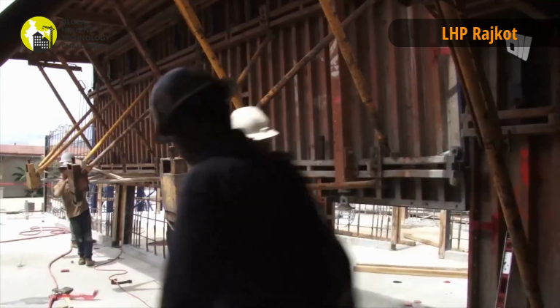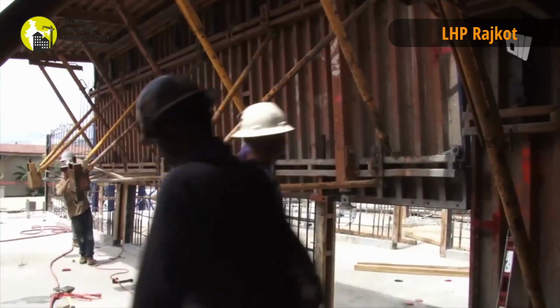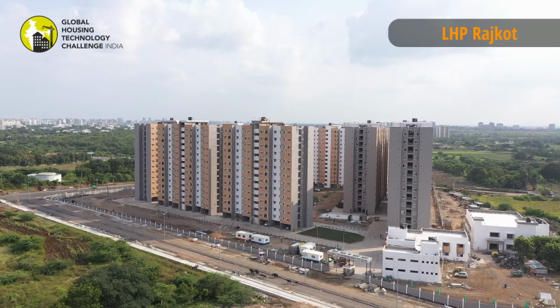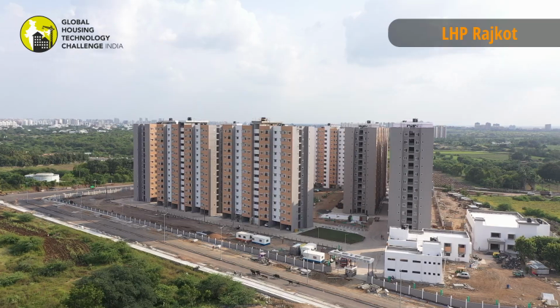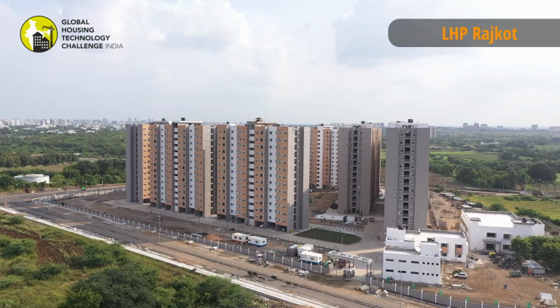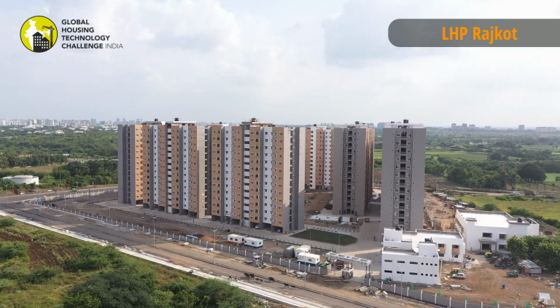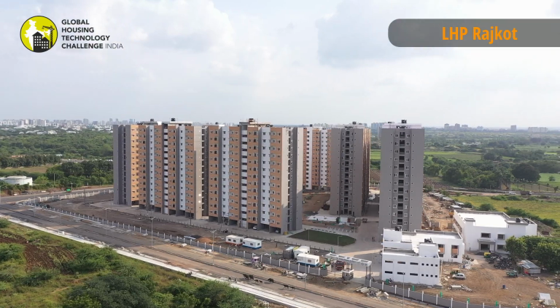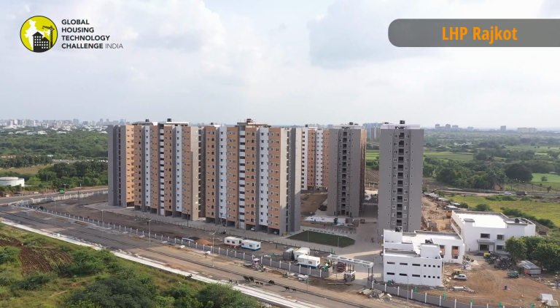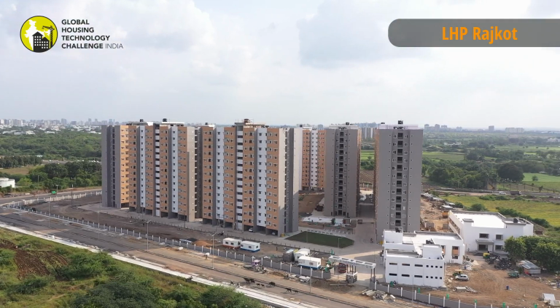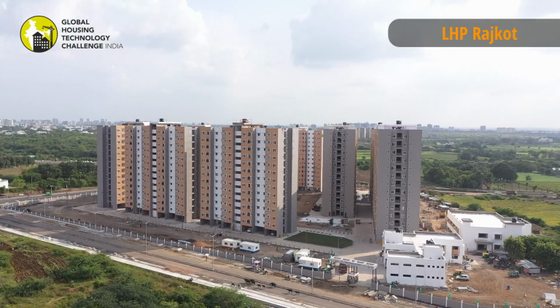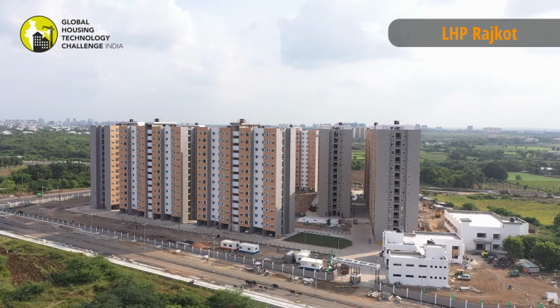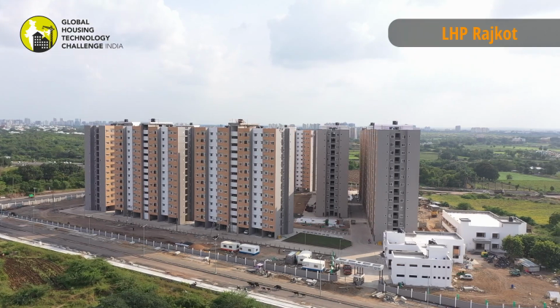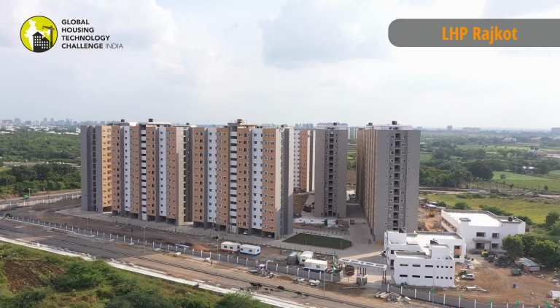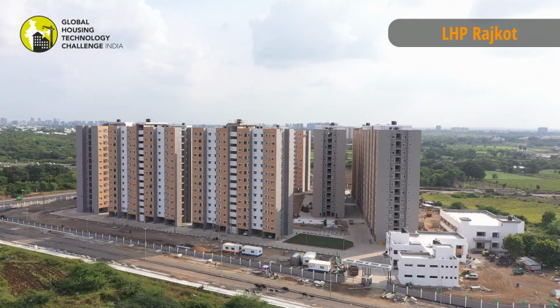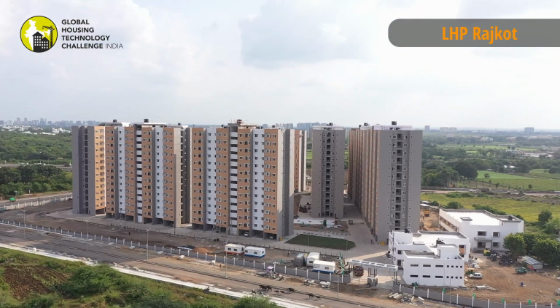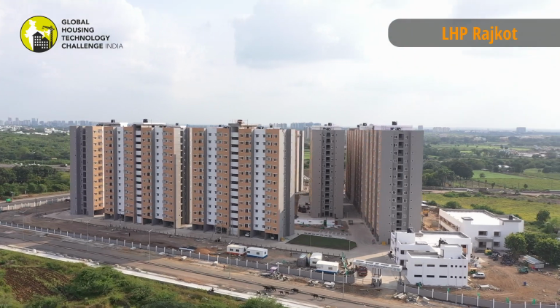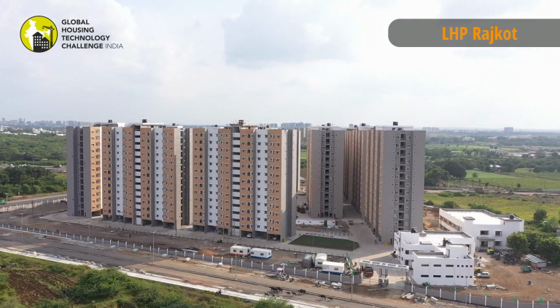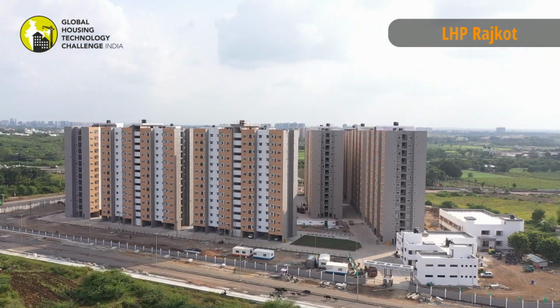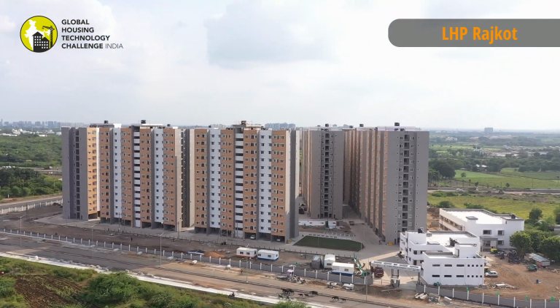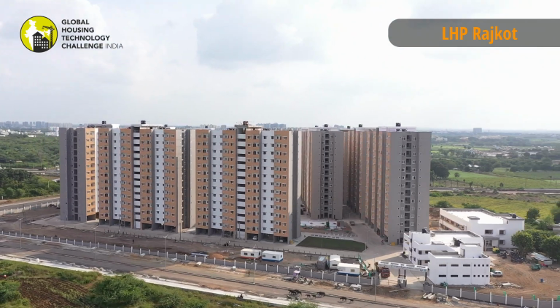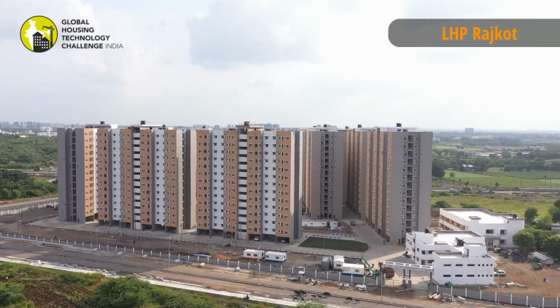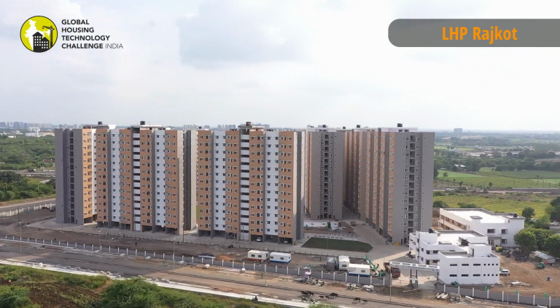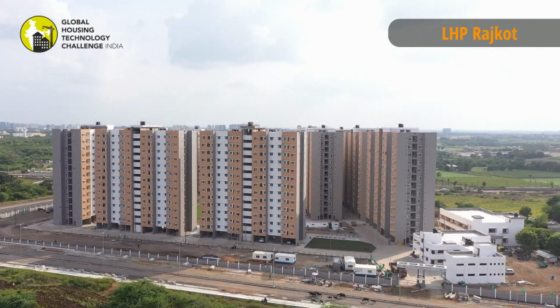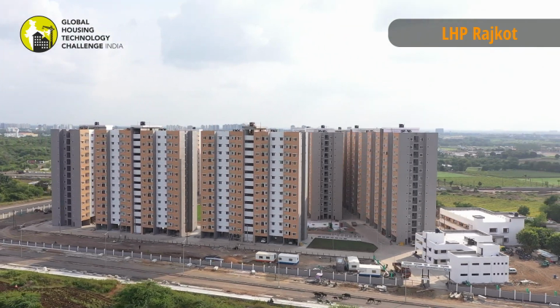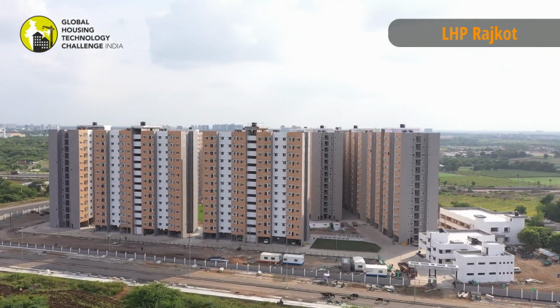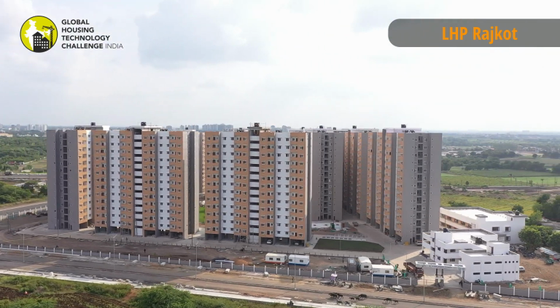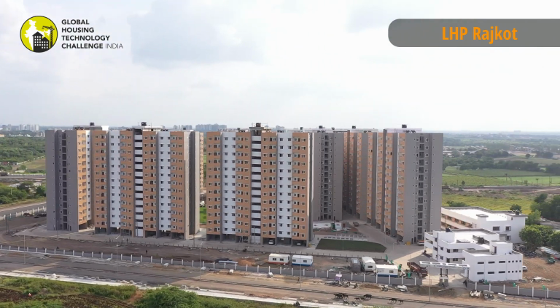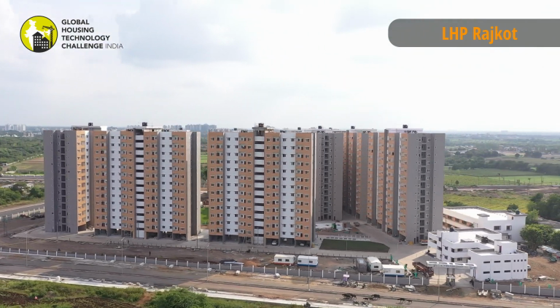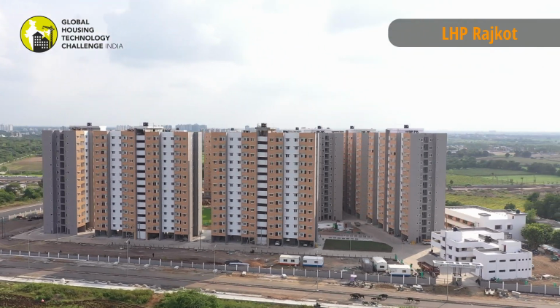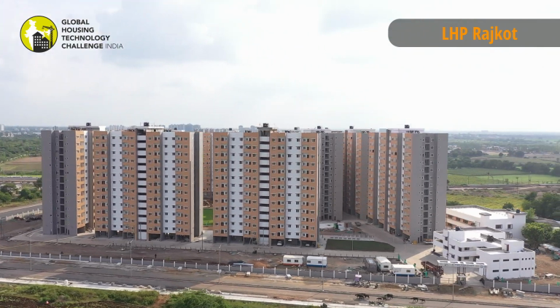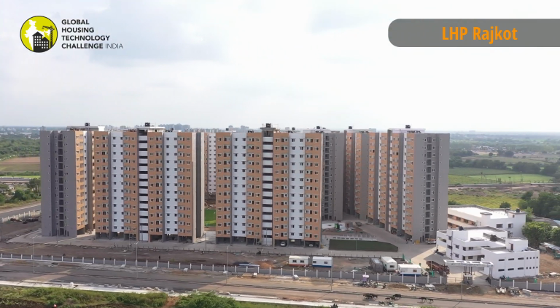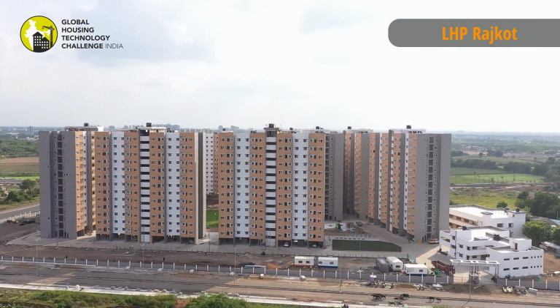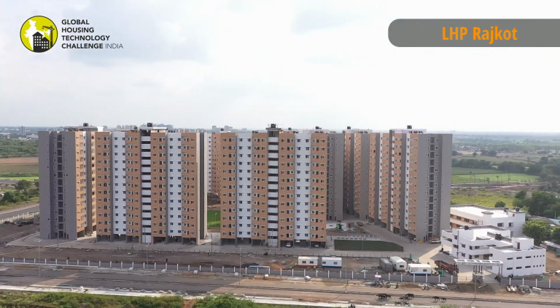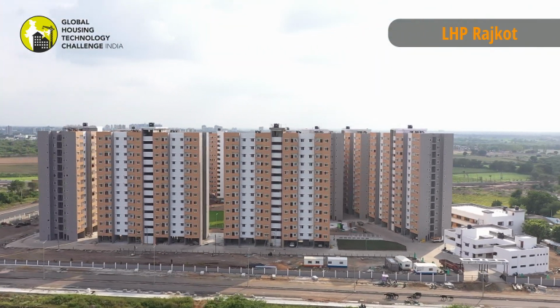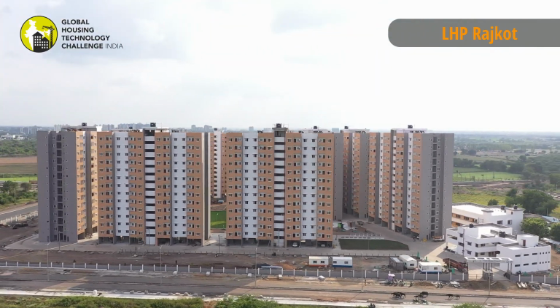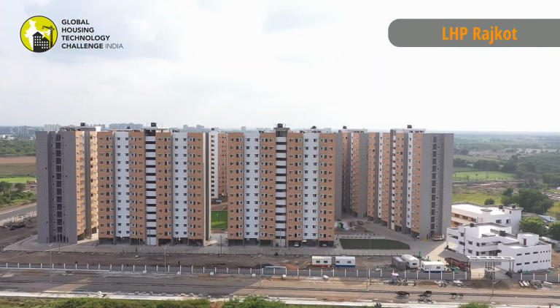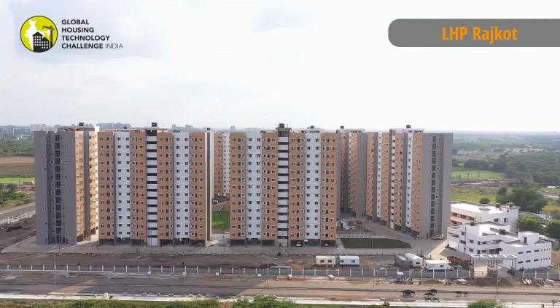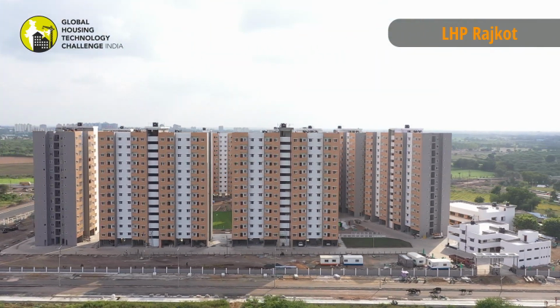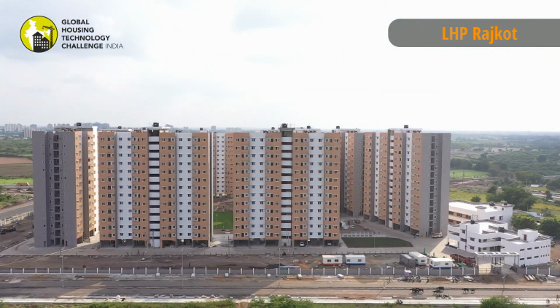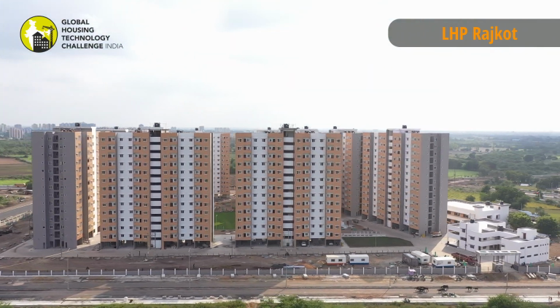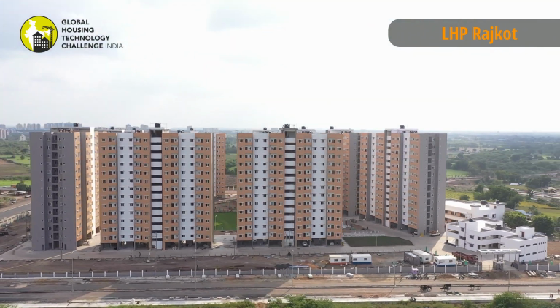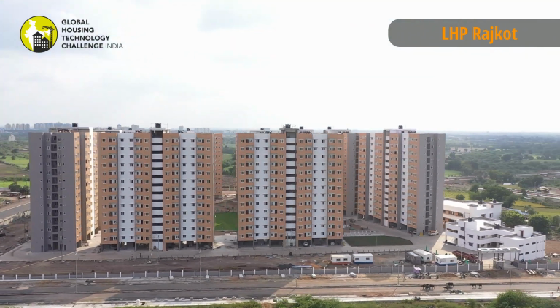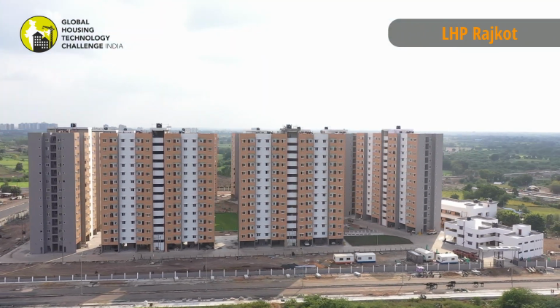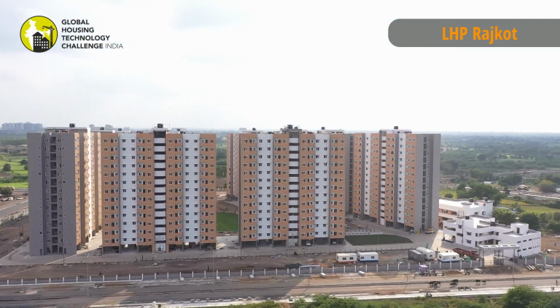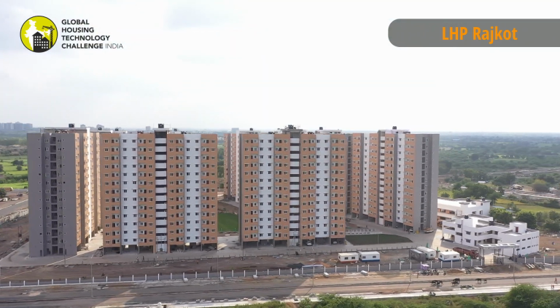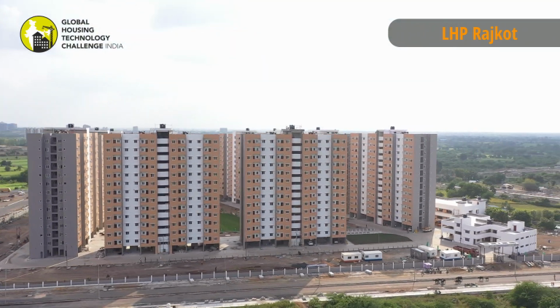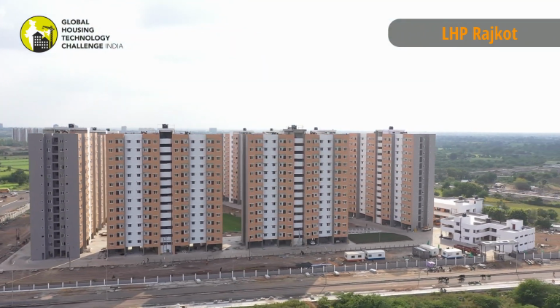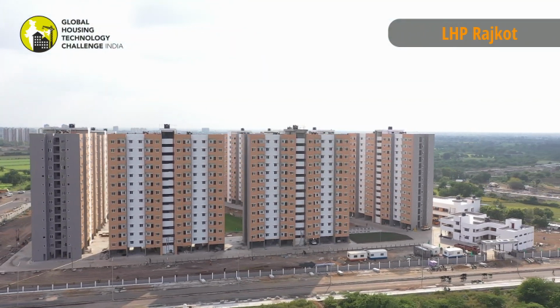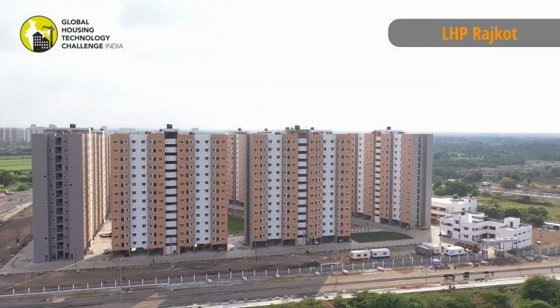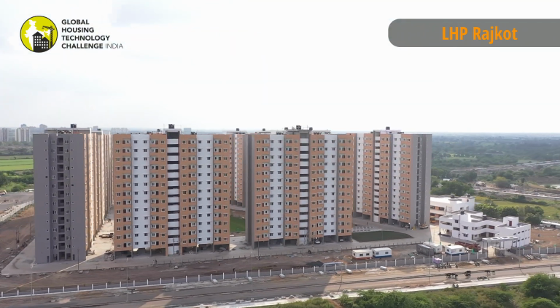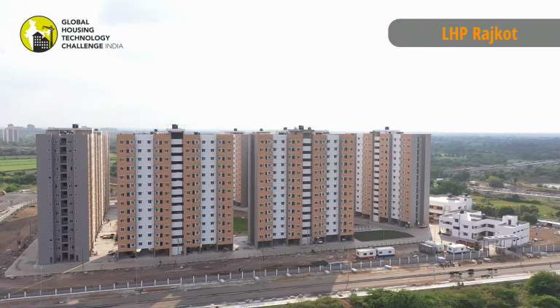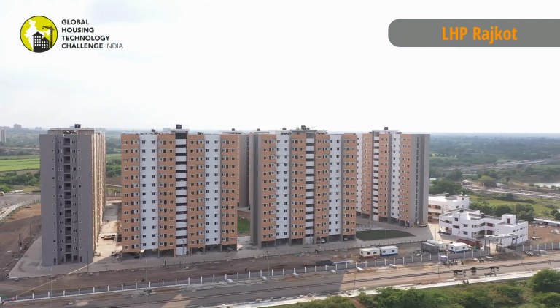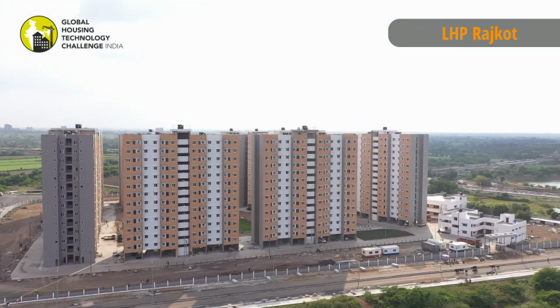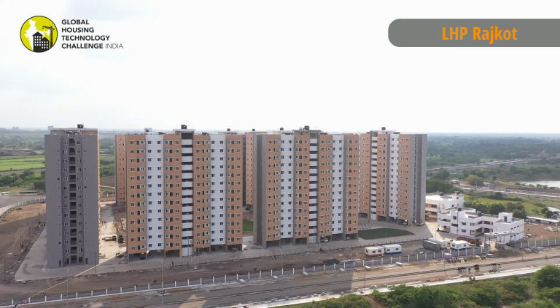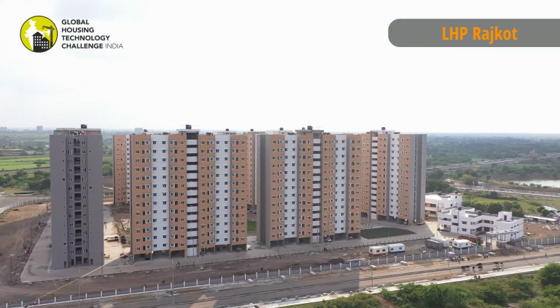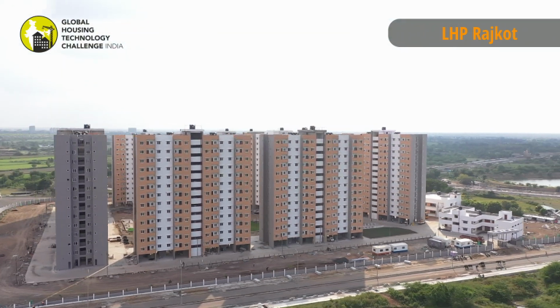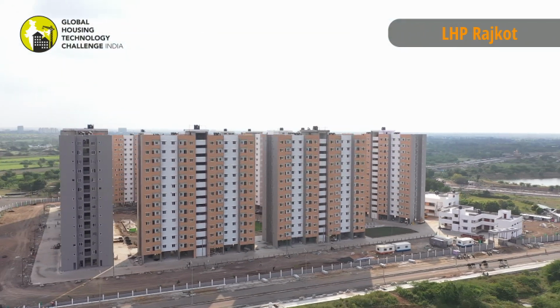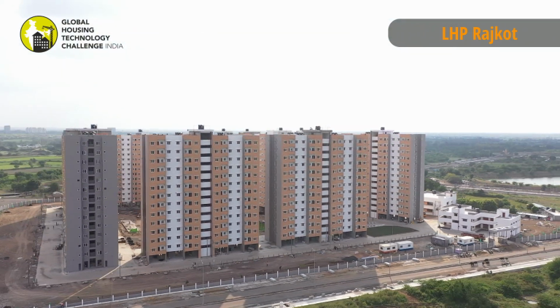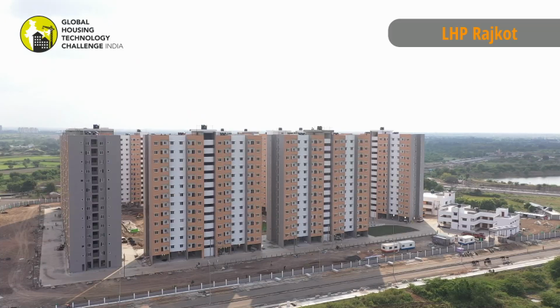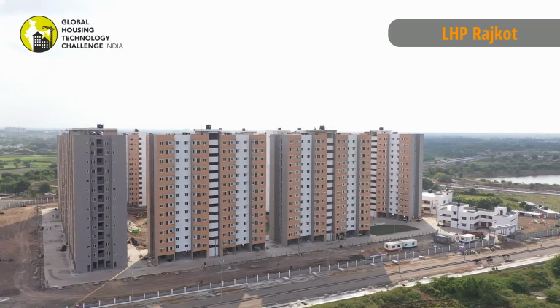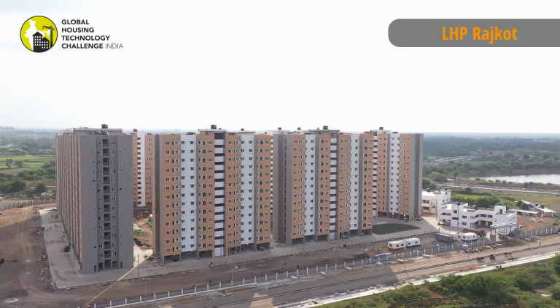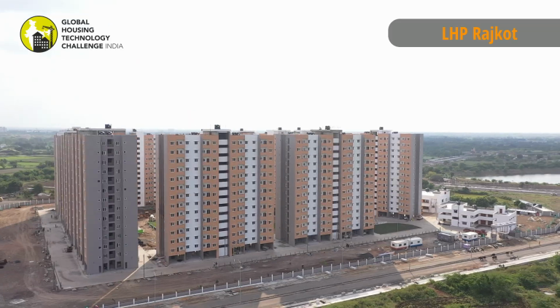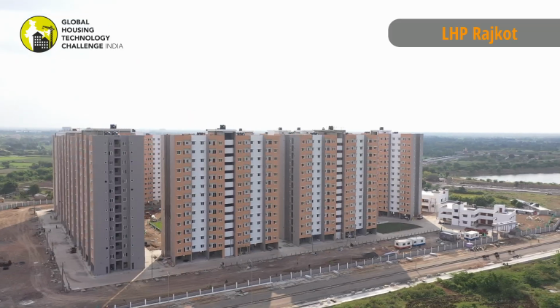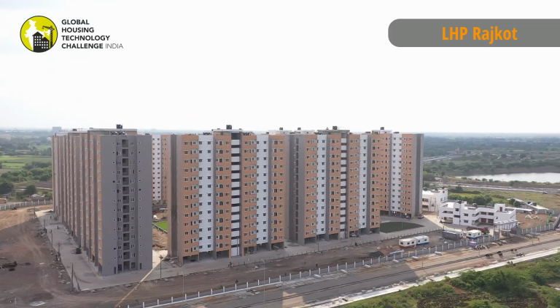Several such cells make an apartment. With tunnel forms, walls and slab are cast in a single day.